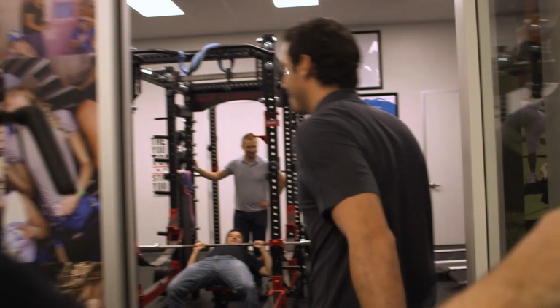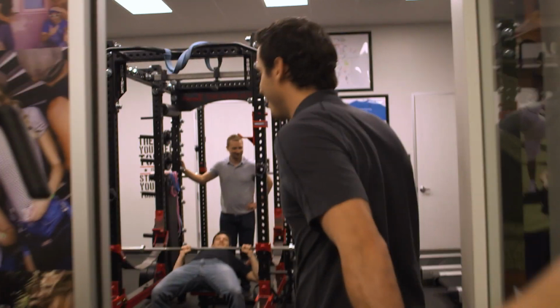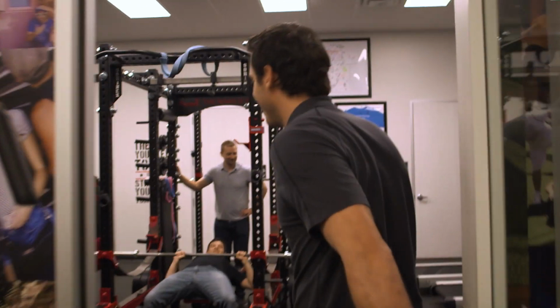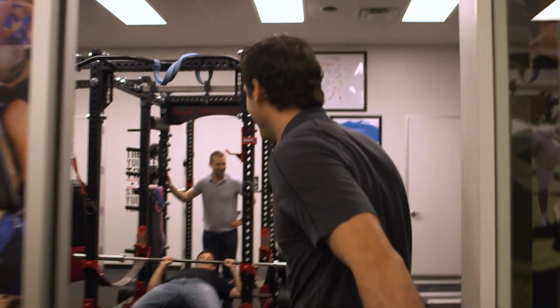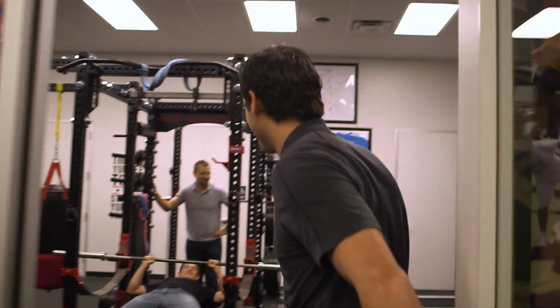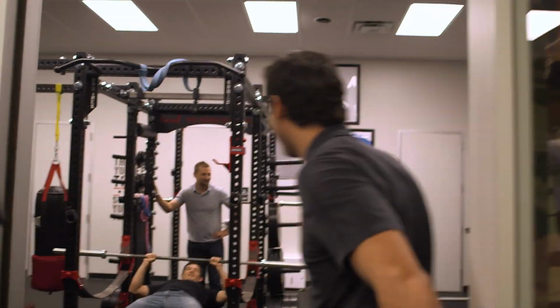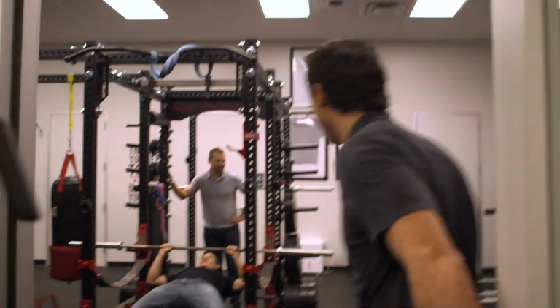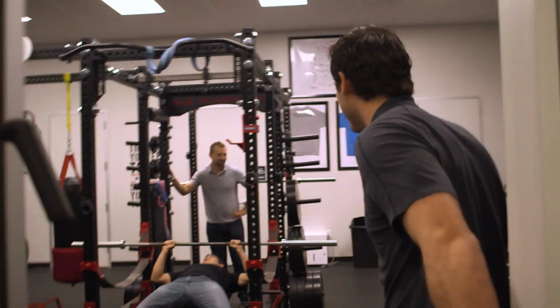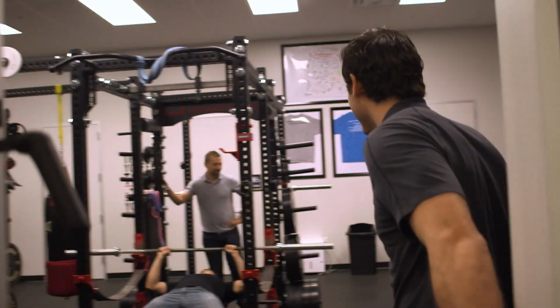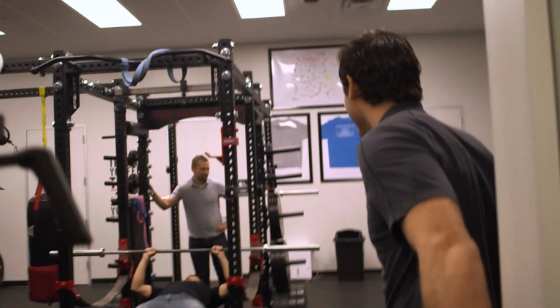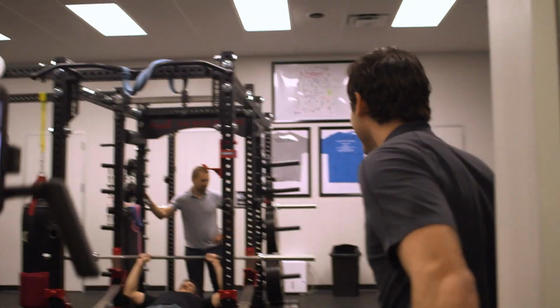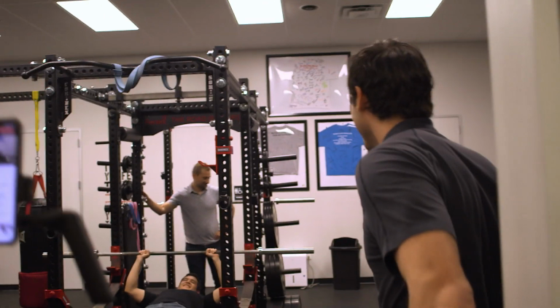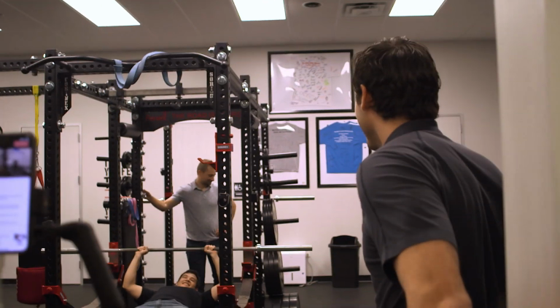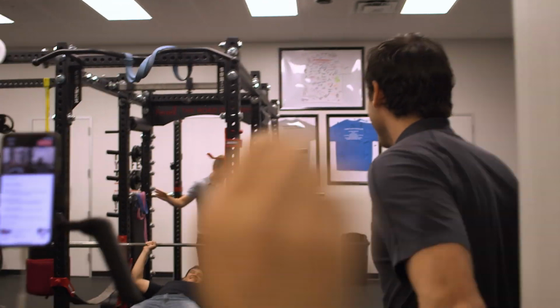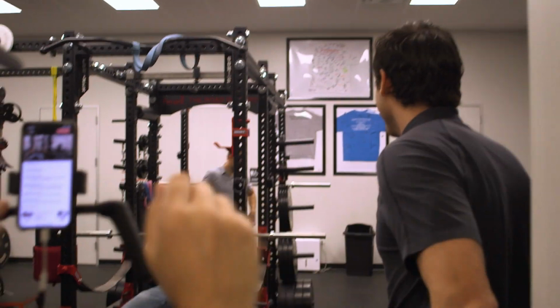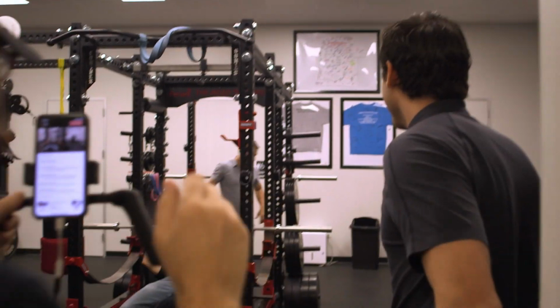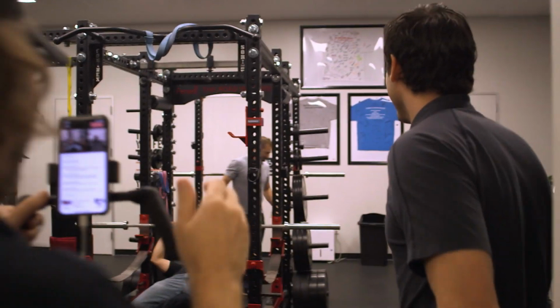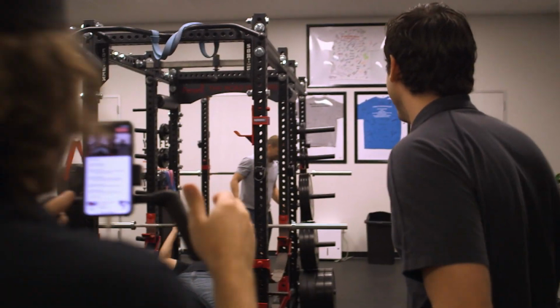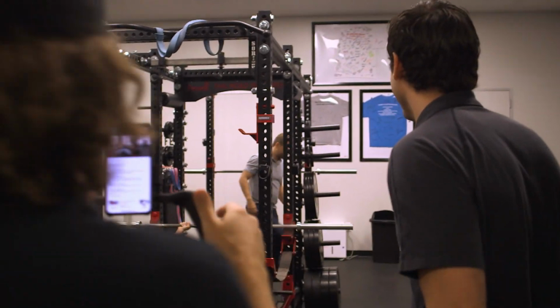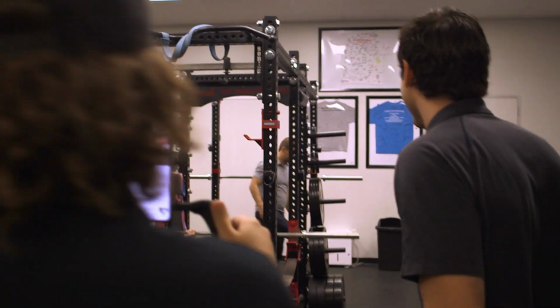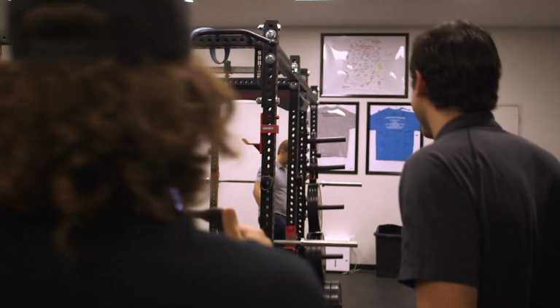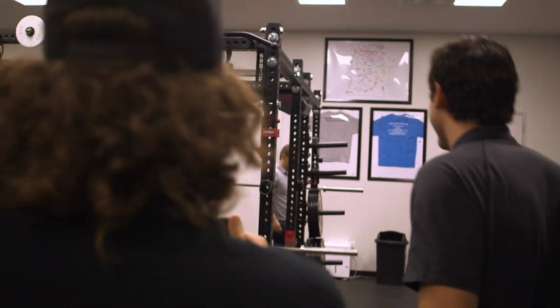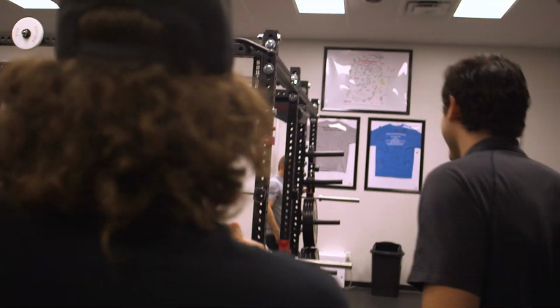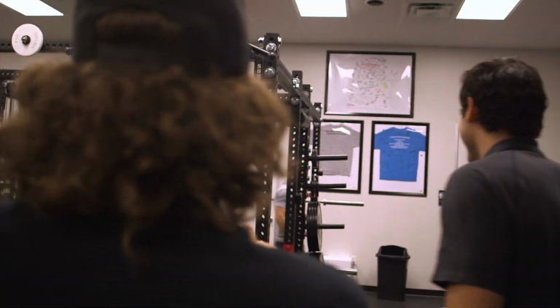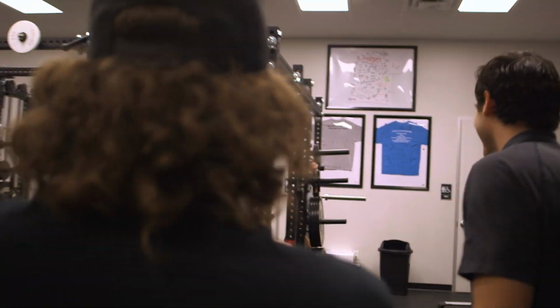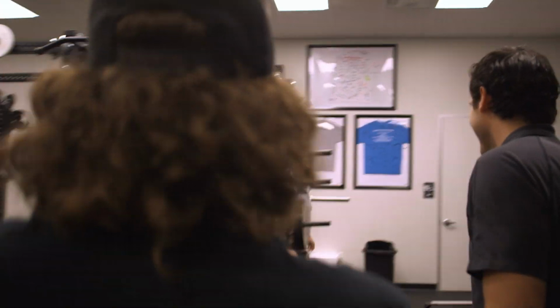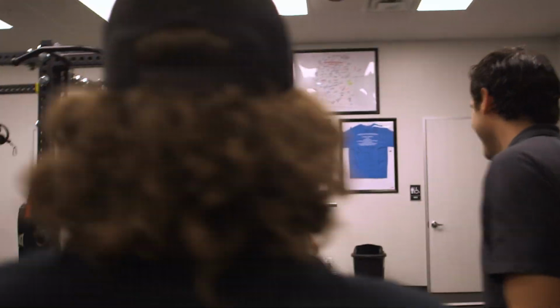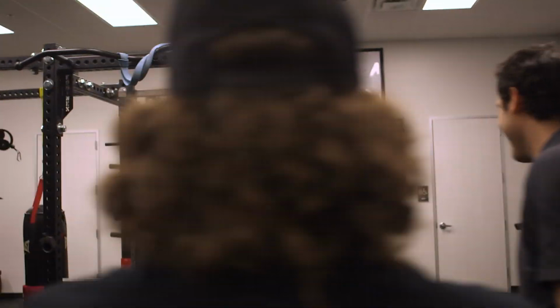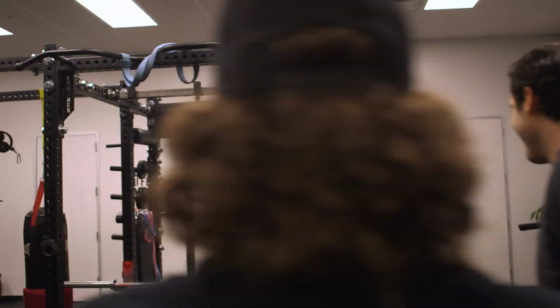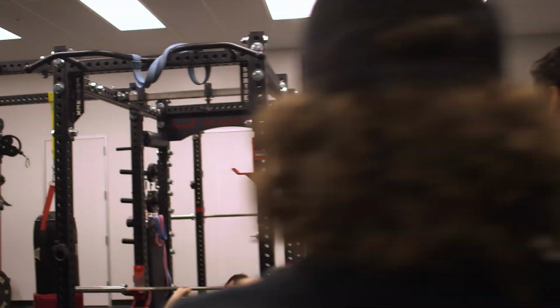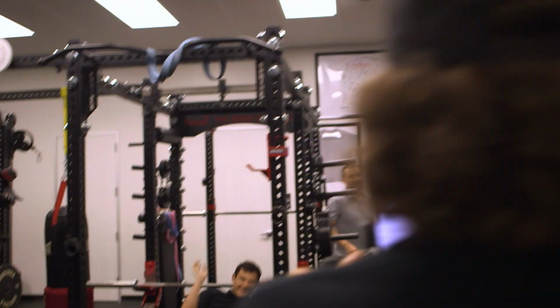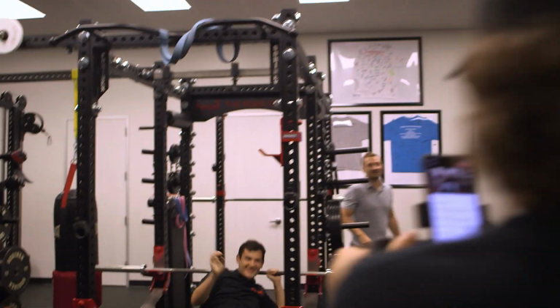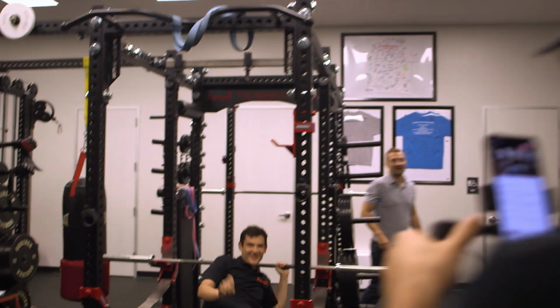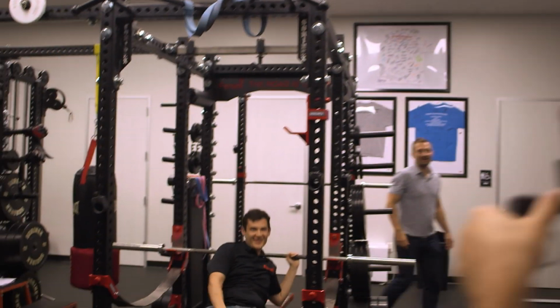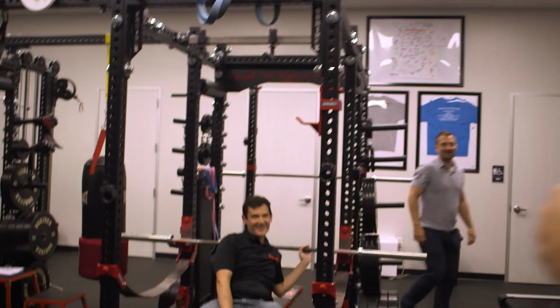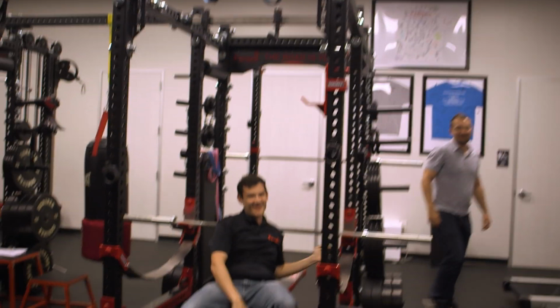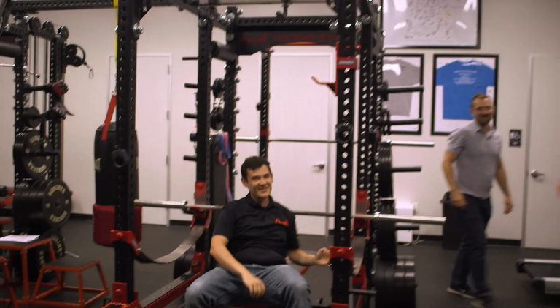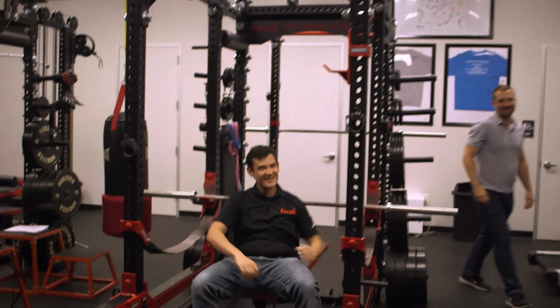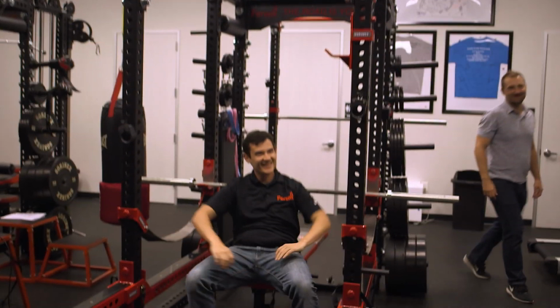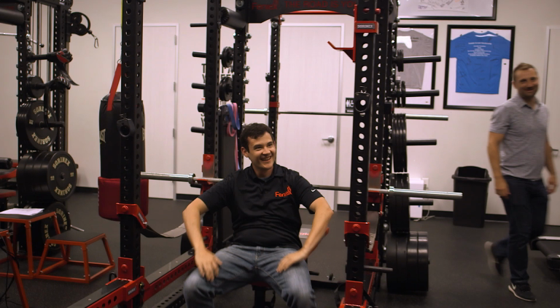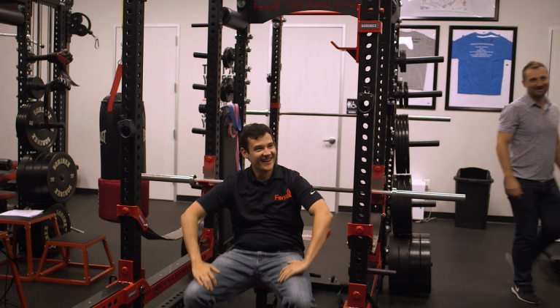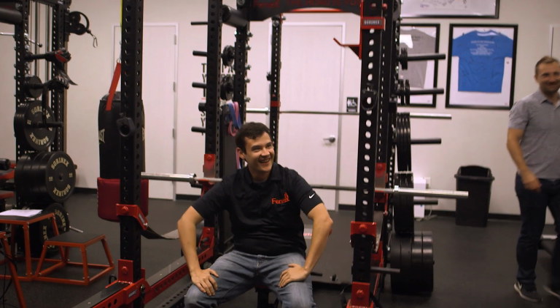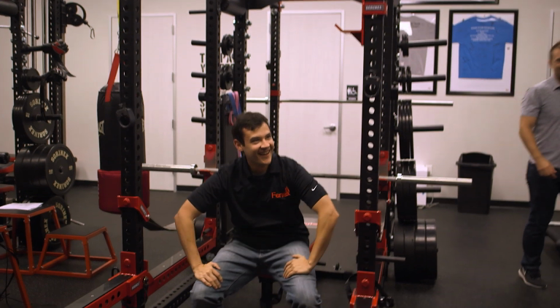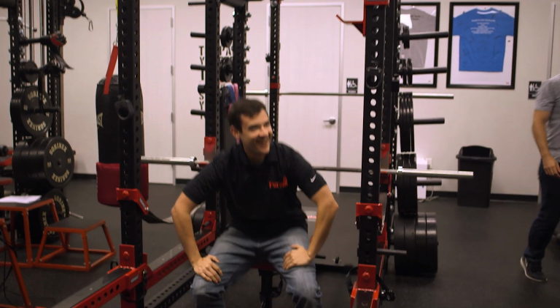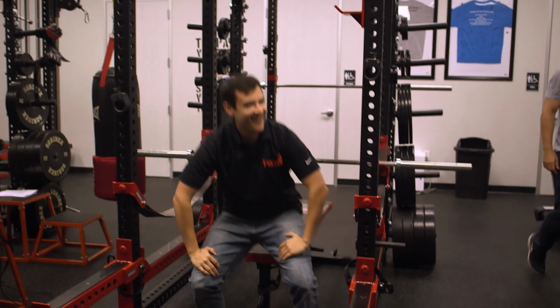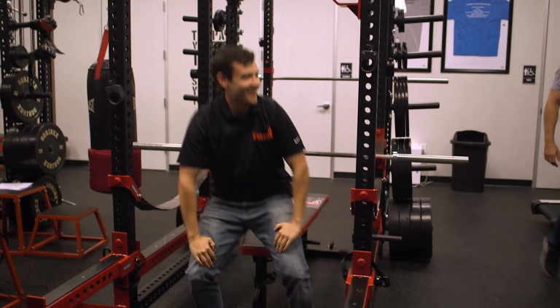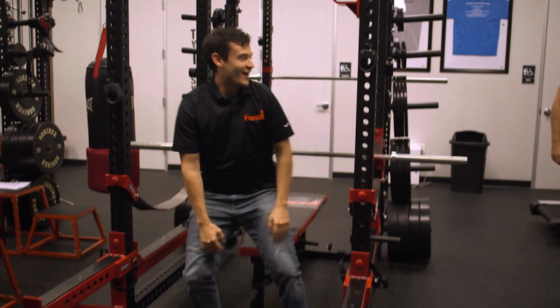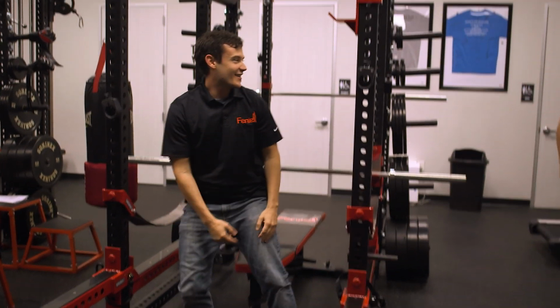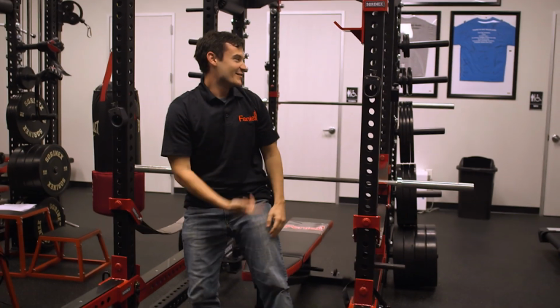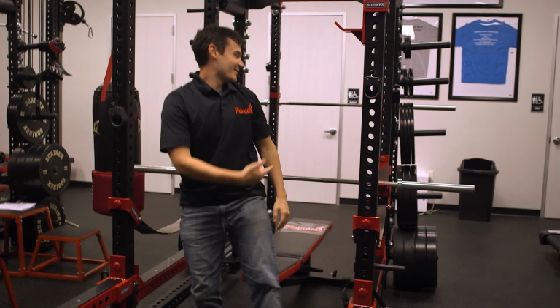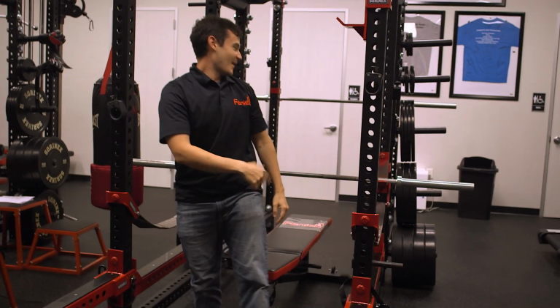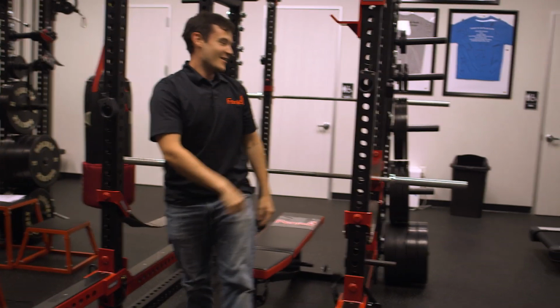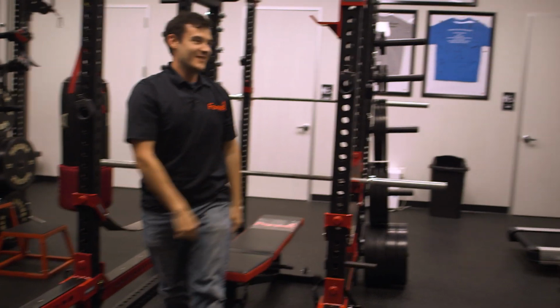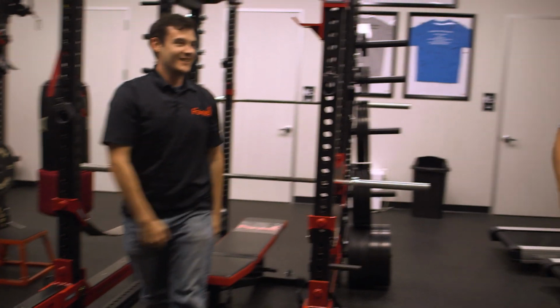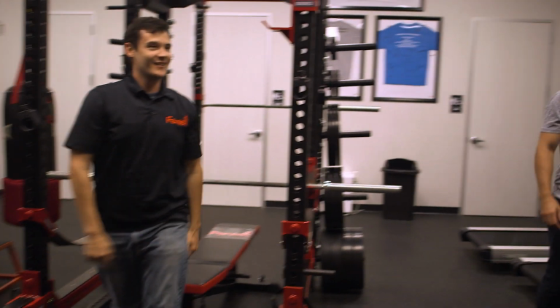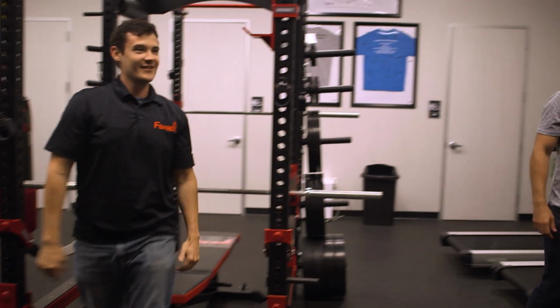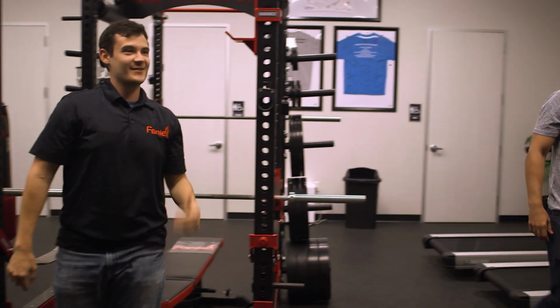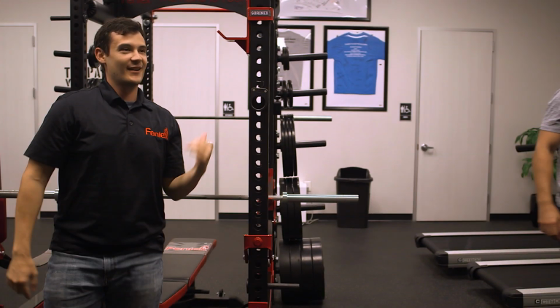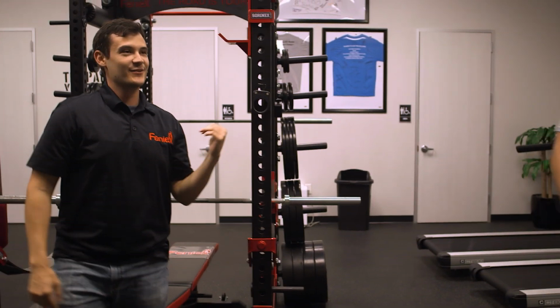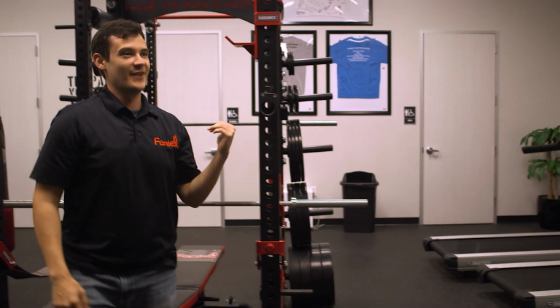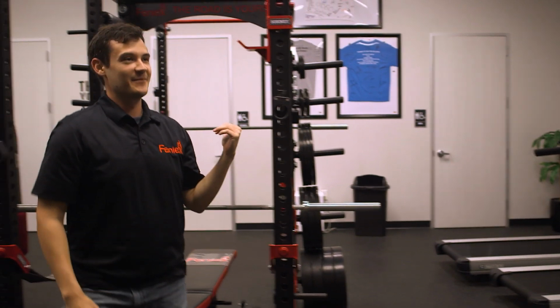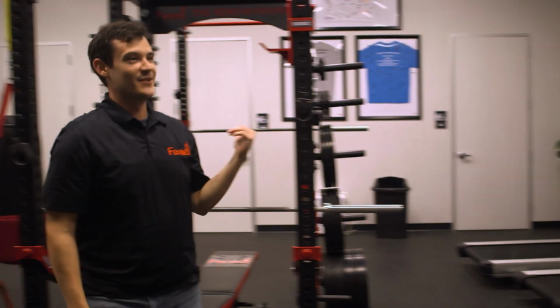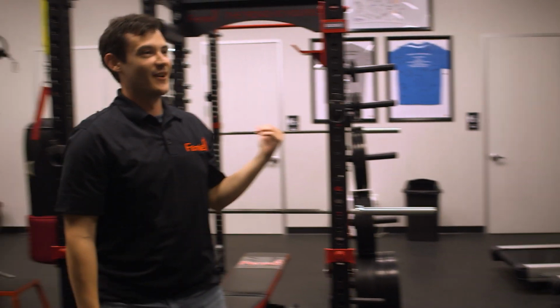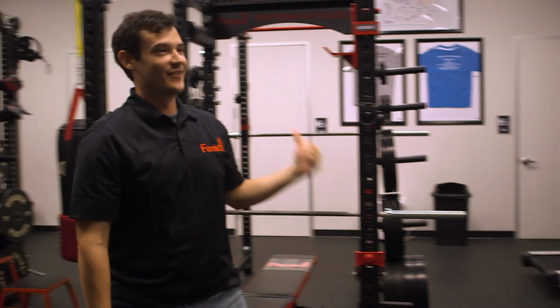Kyle, how's it going man? You could have put heavier weight on there — you could even spot me. That was rep 200.